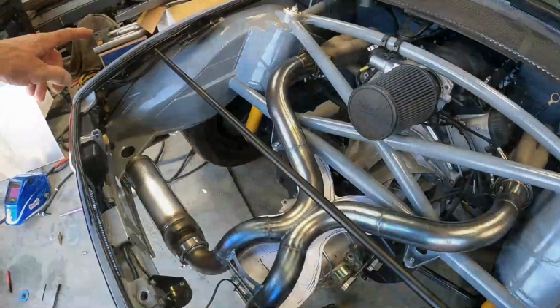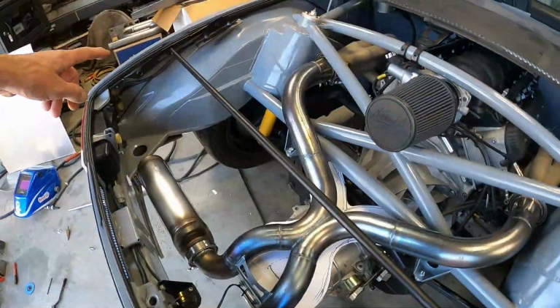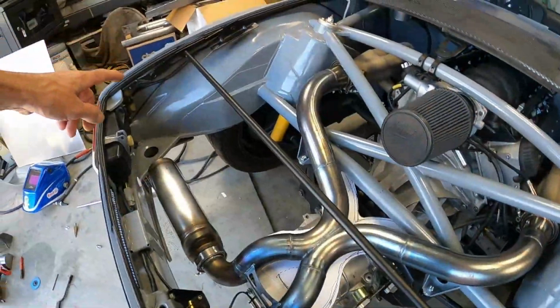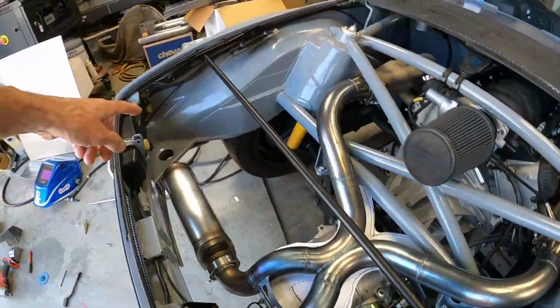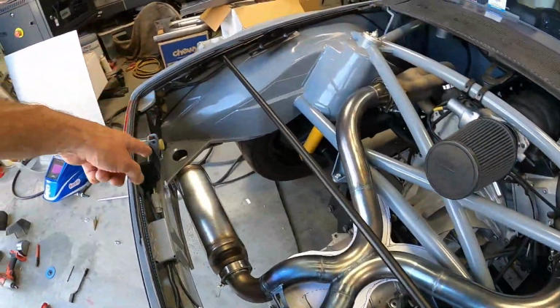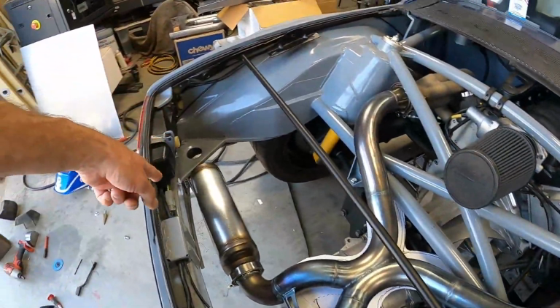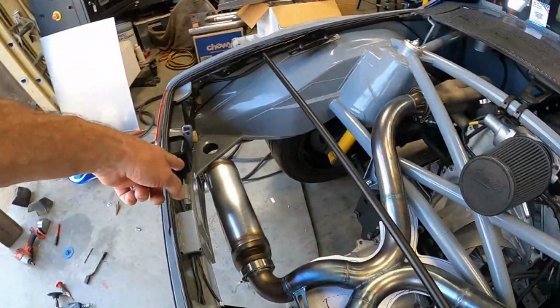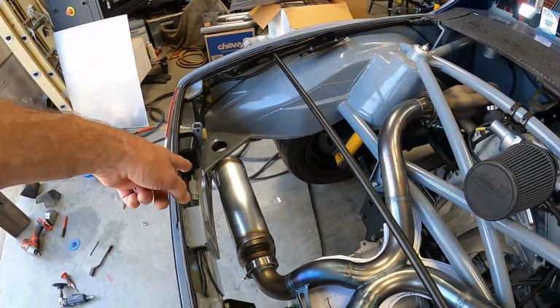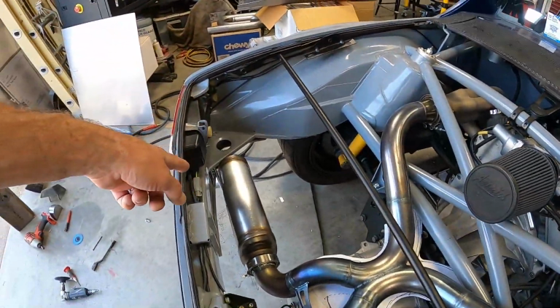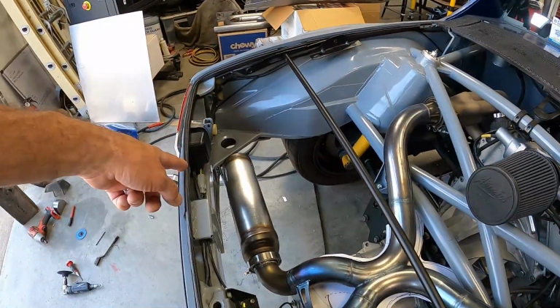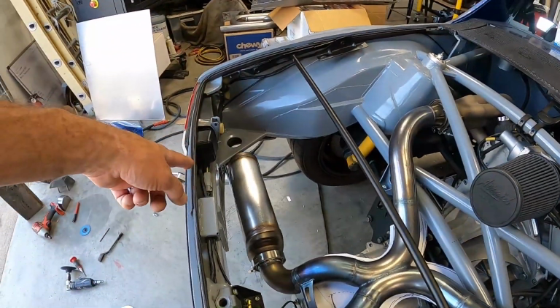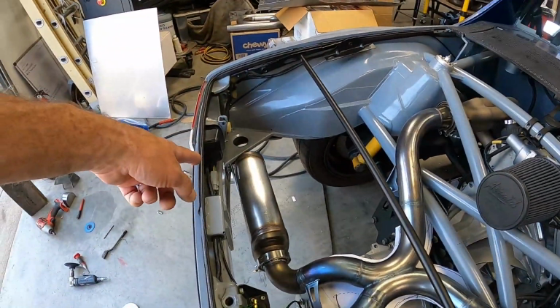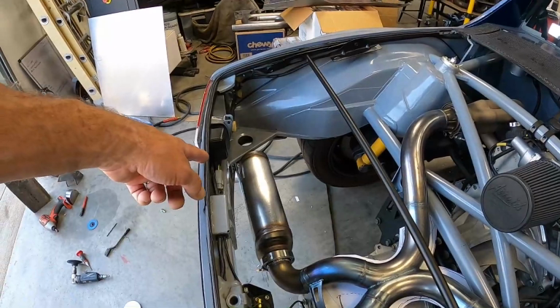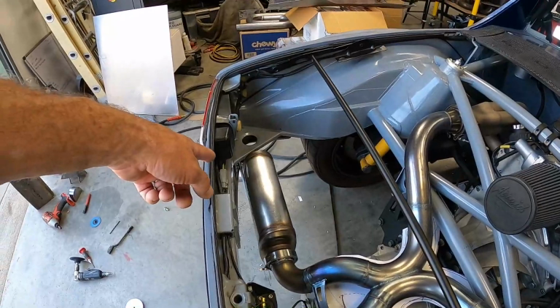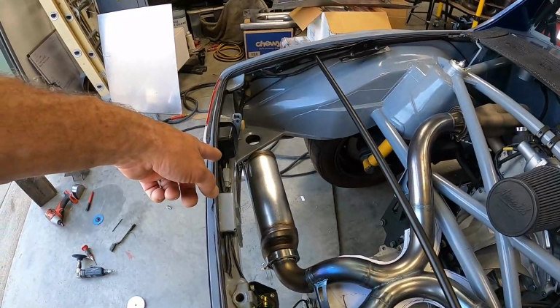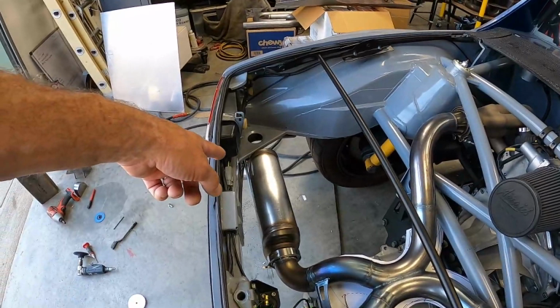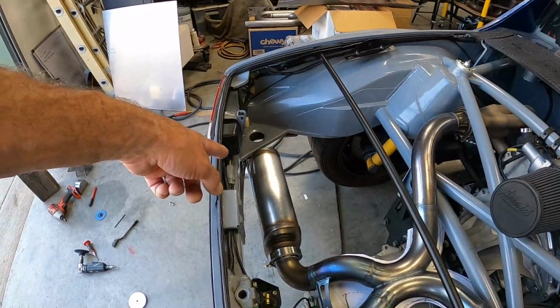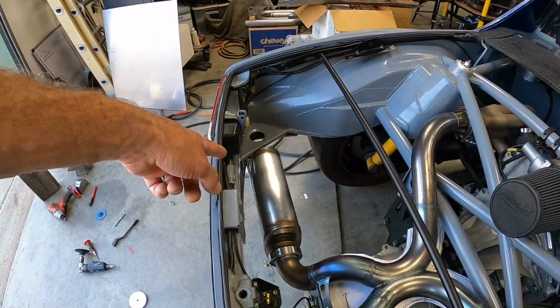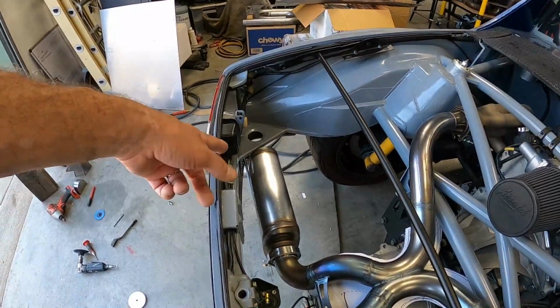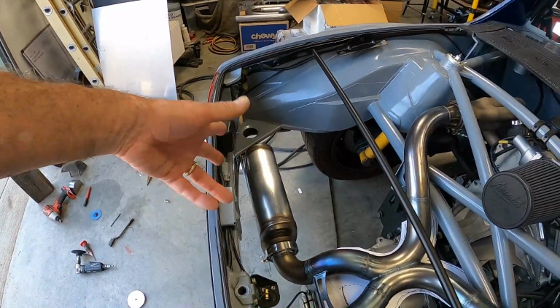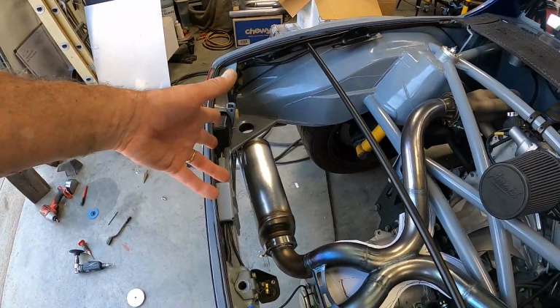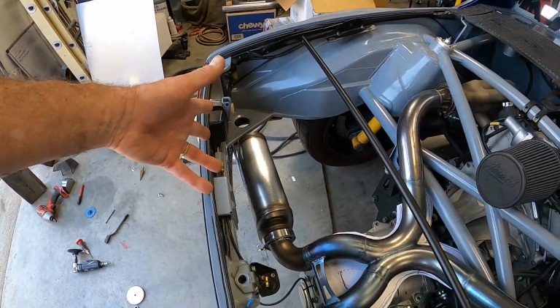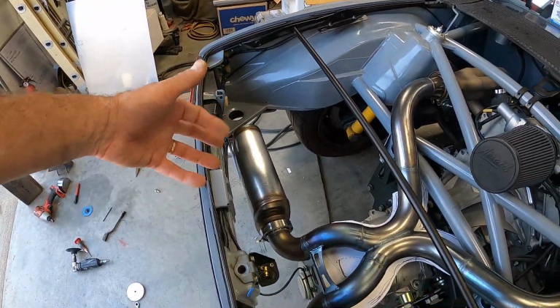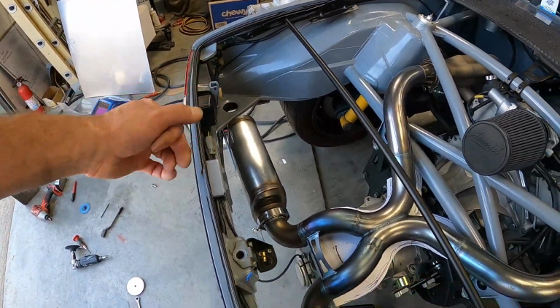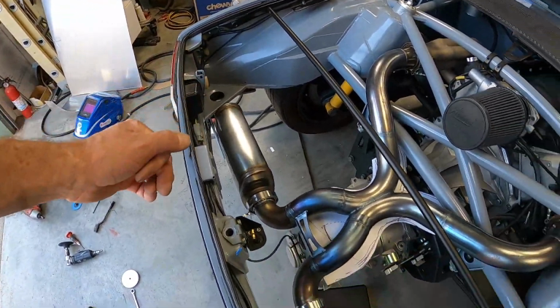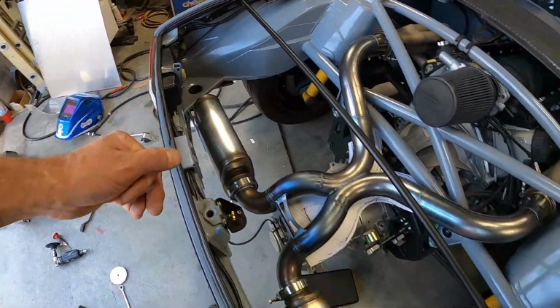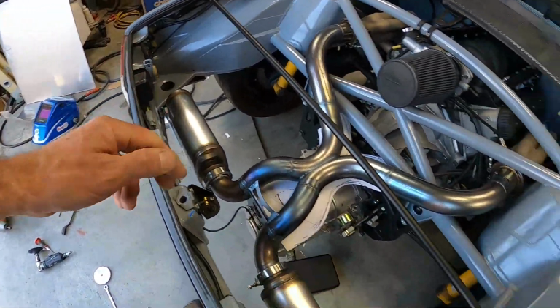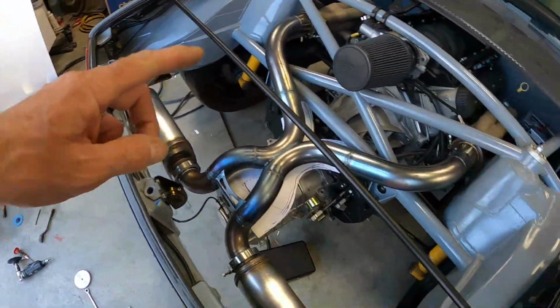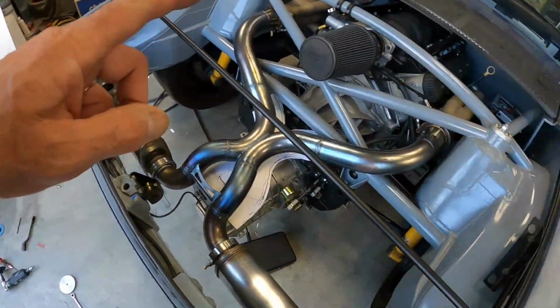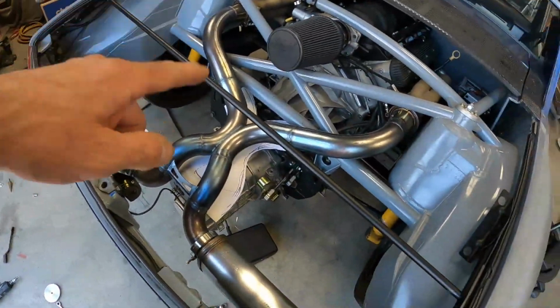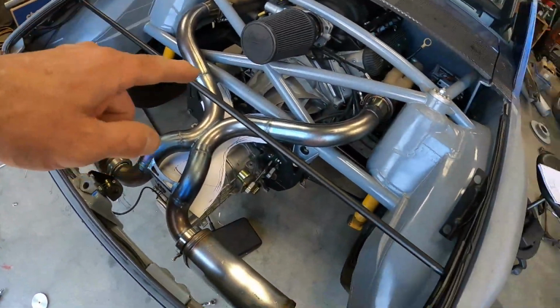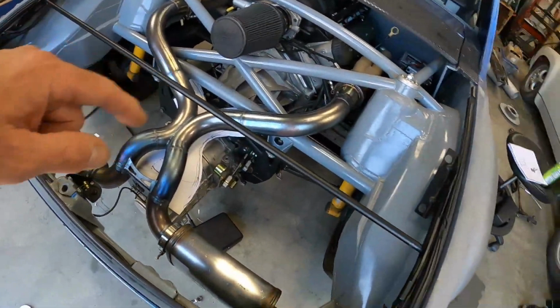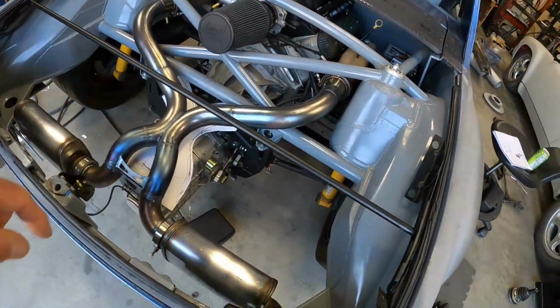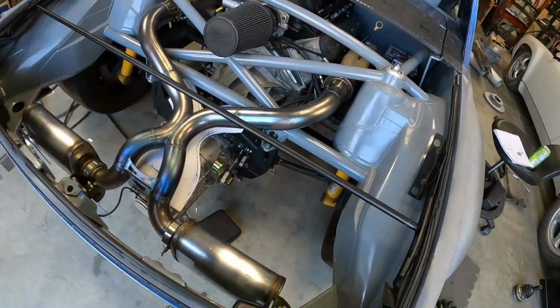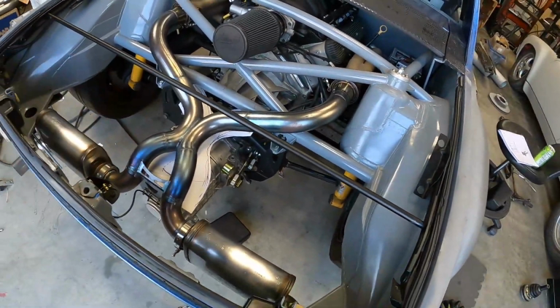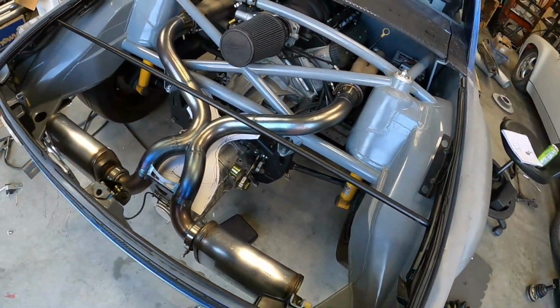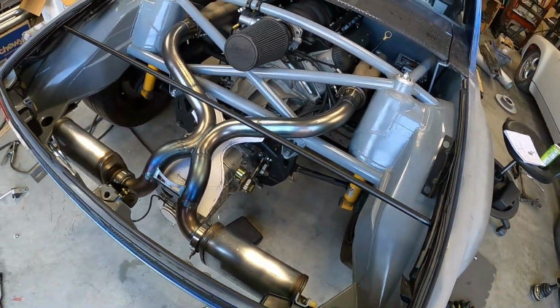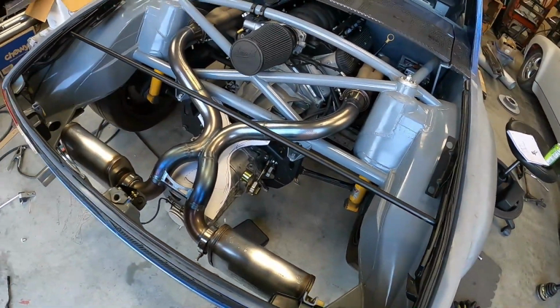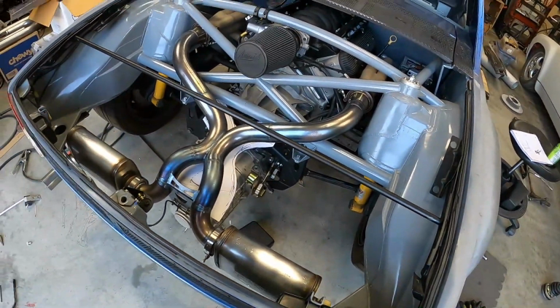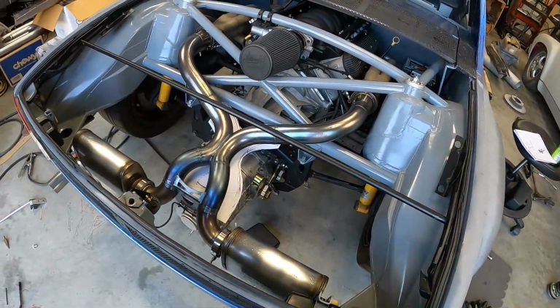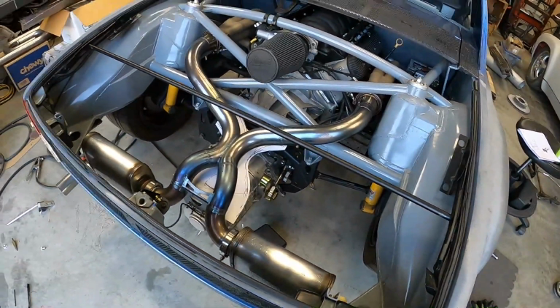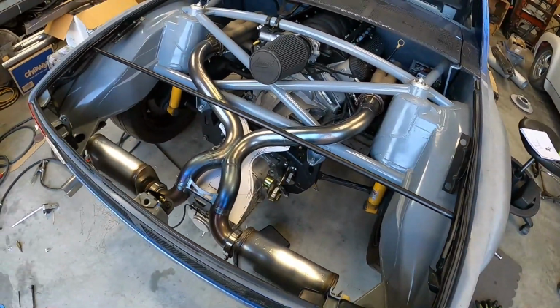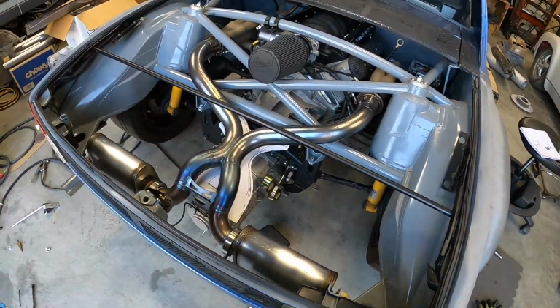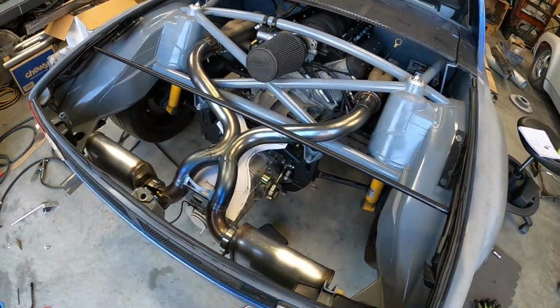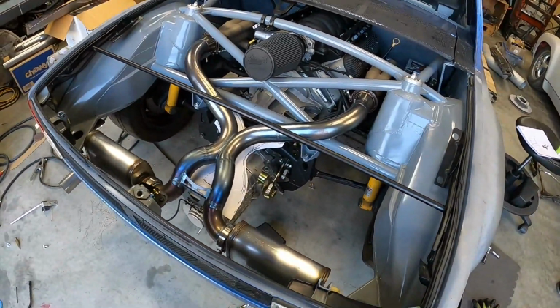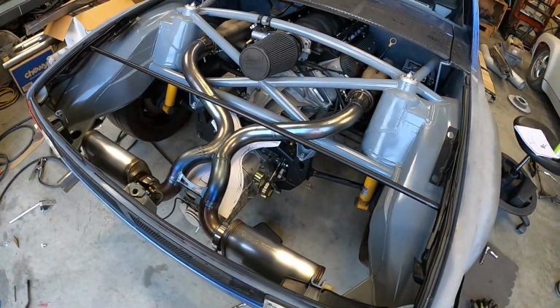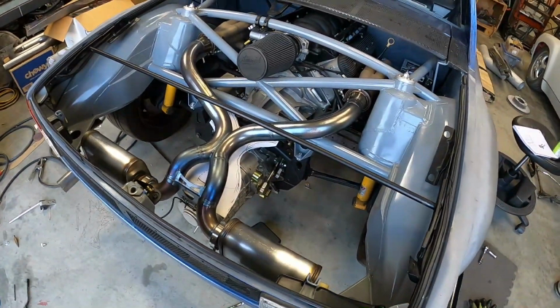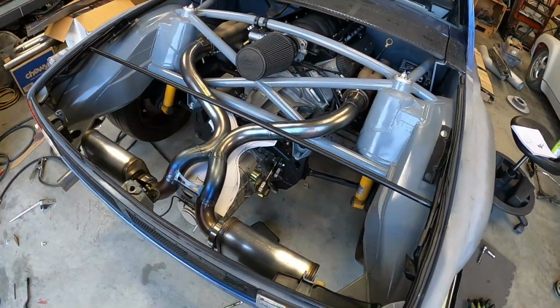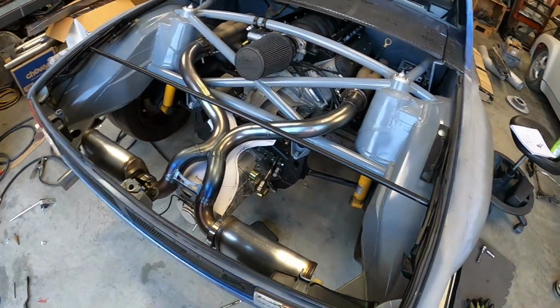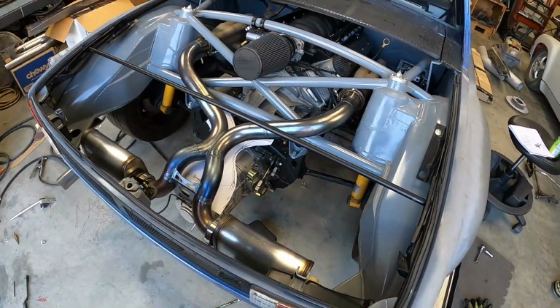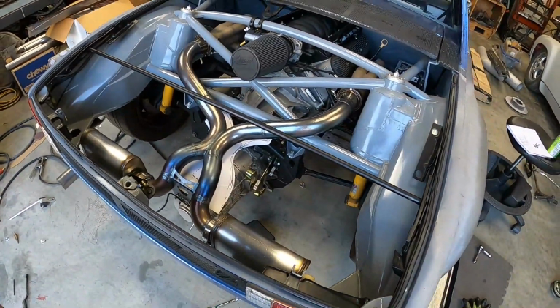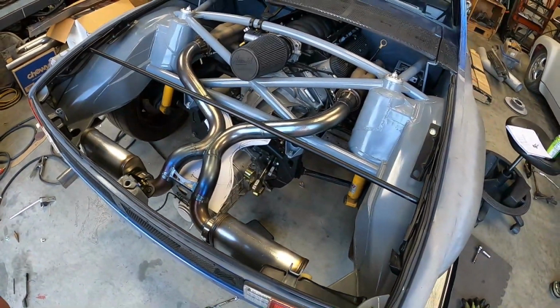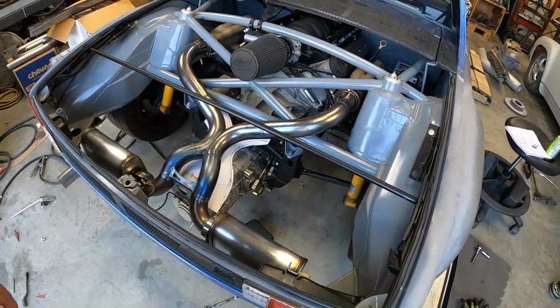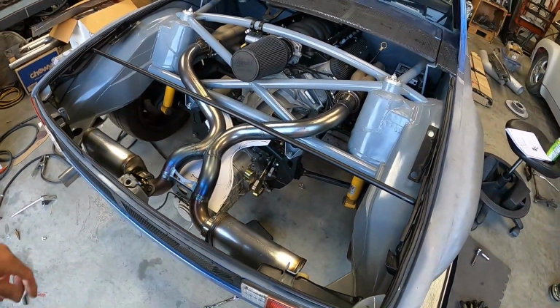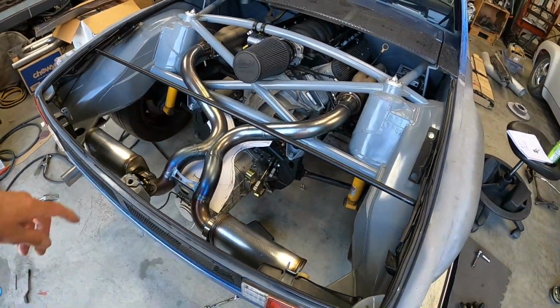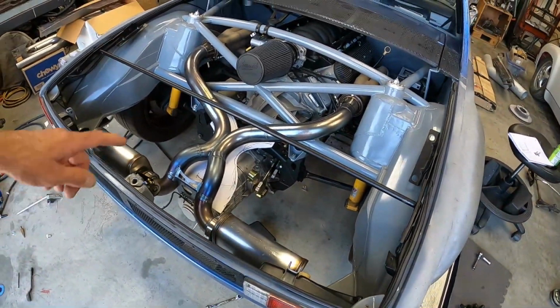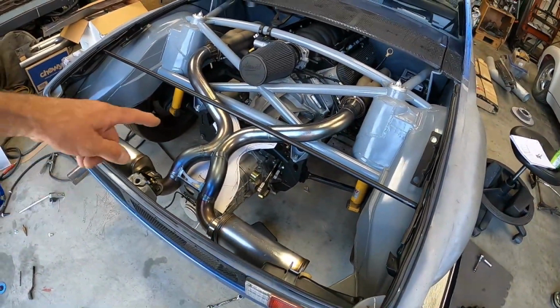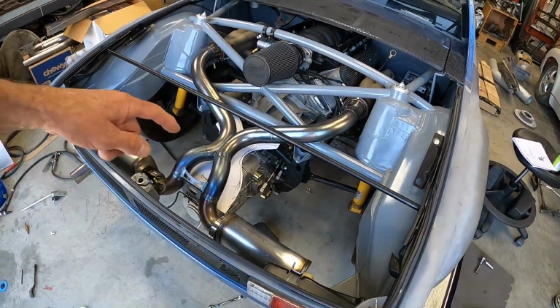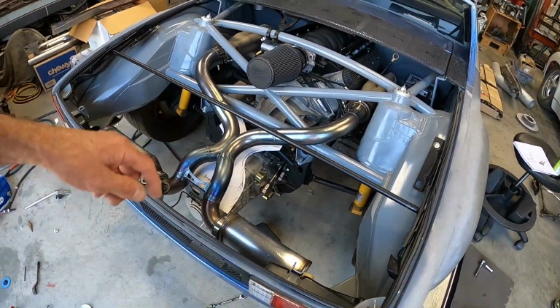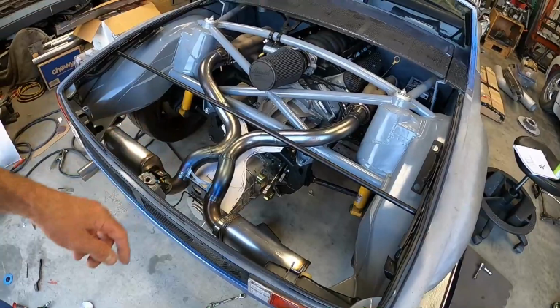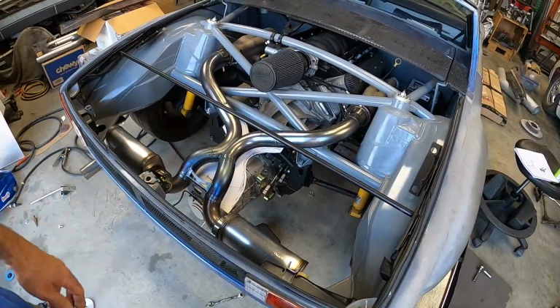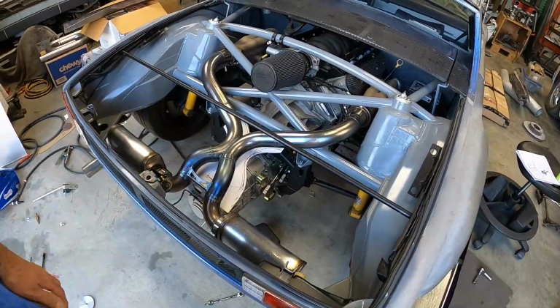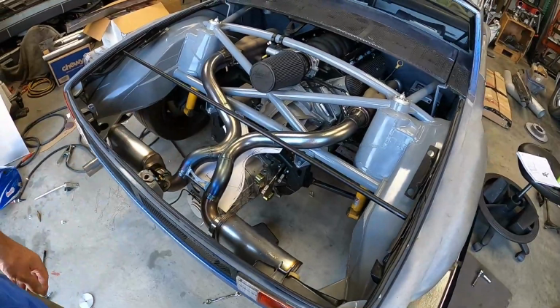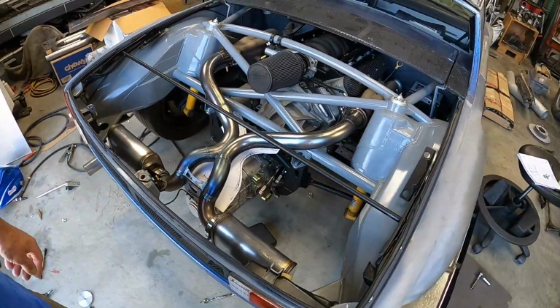I'm going to go ahead and finish that up. That's really all I think I'm going to show you on this until it's done — most of this episode will focus on making the heat shield.